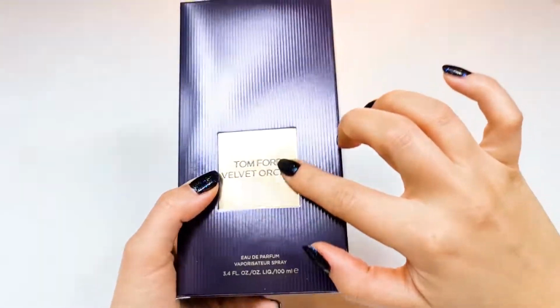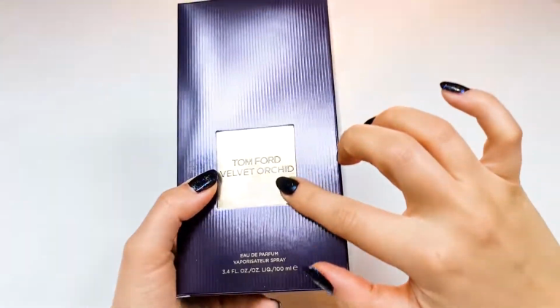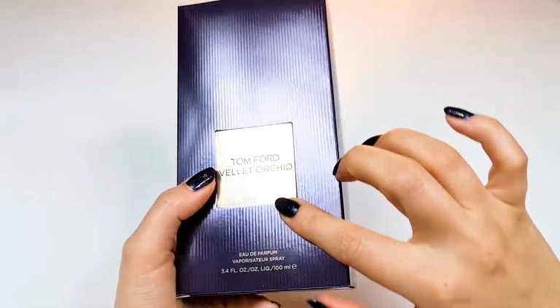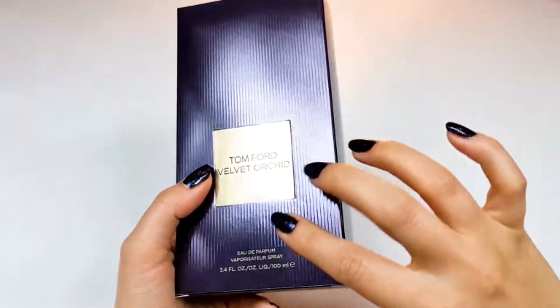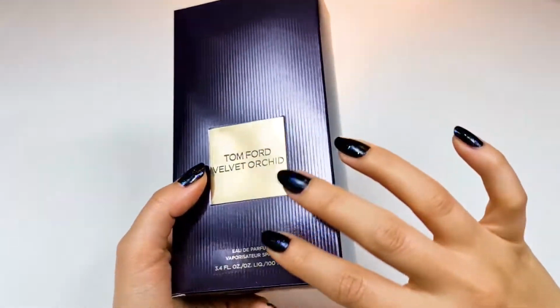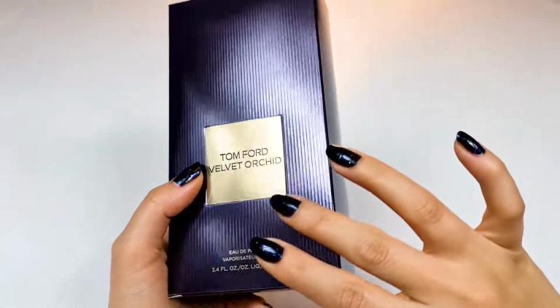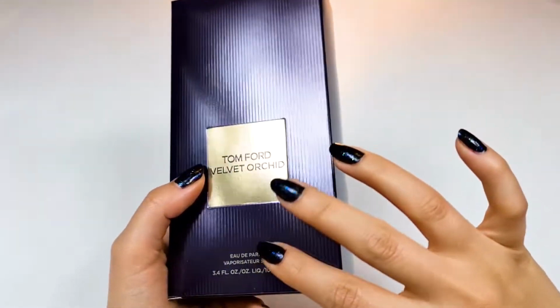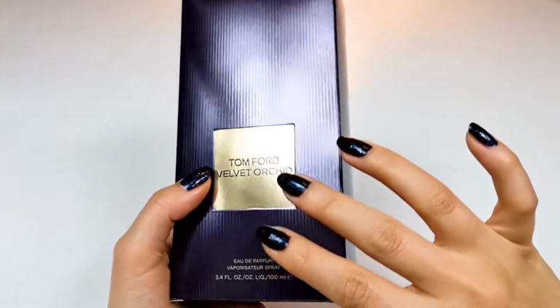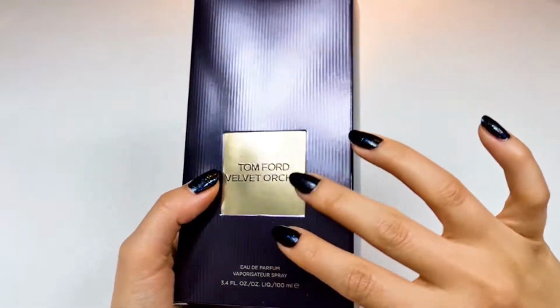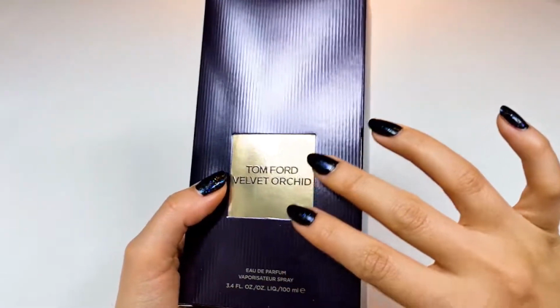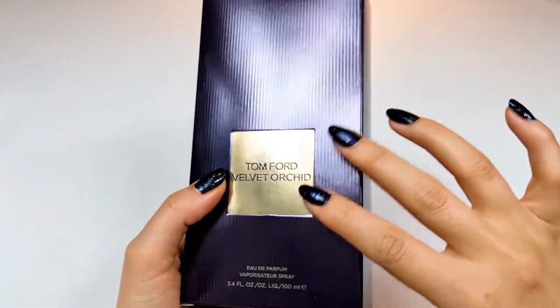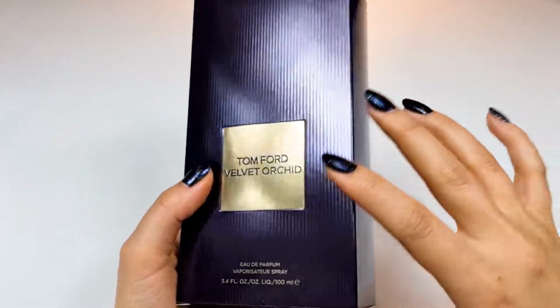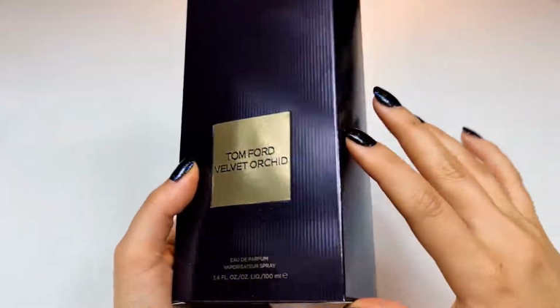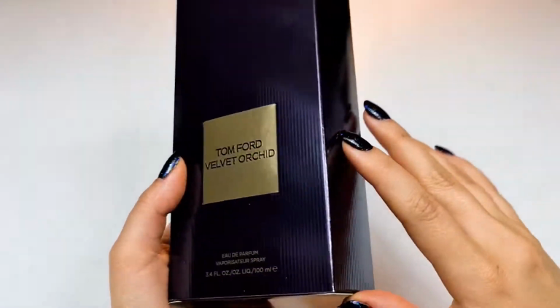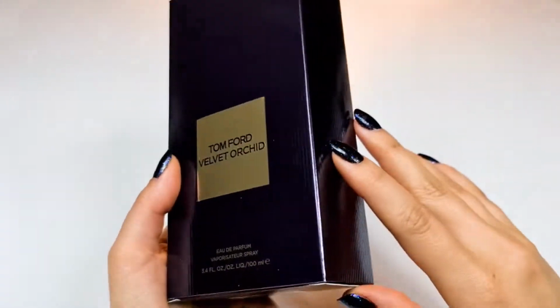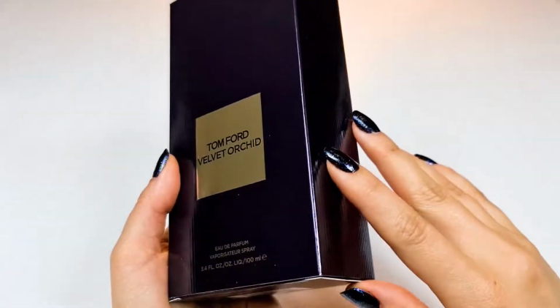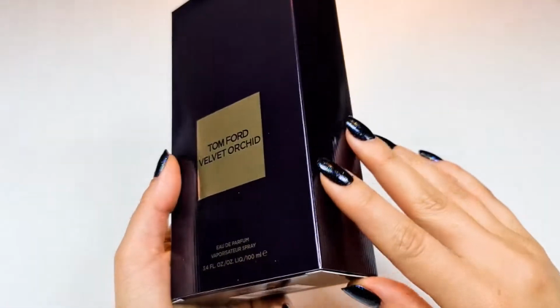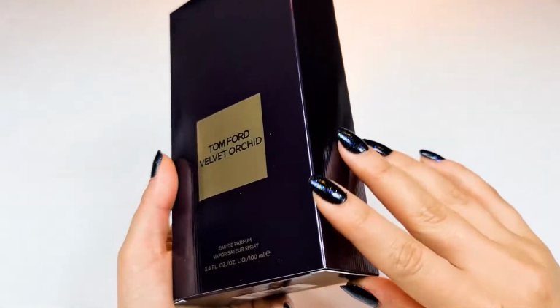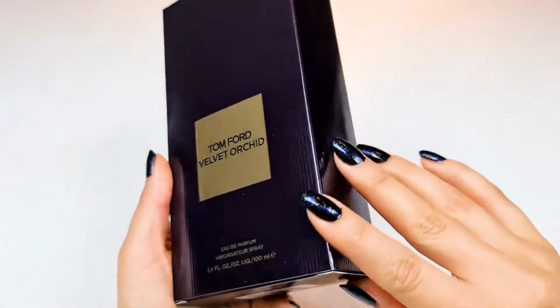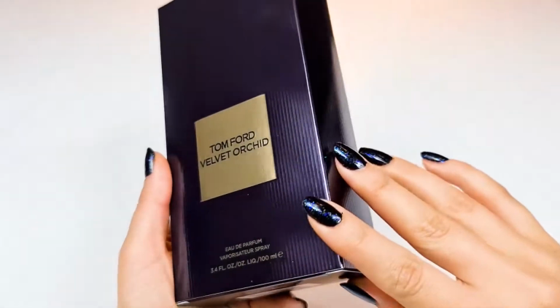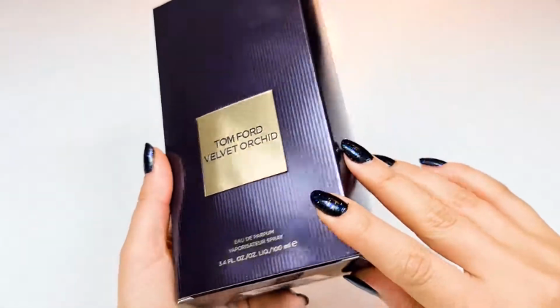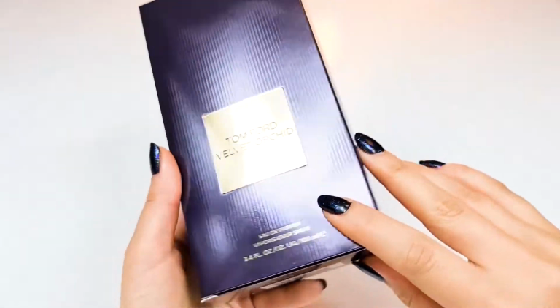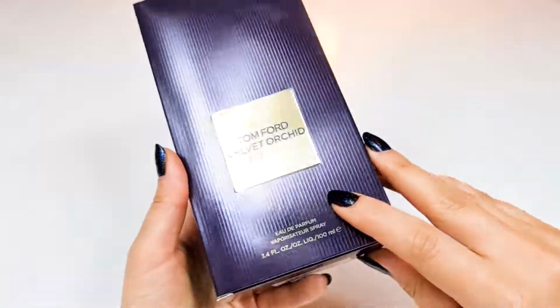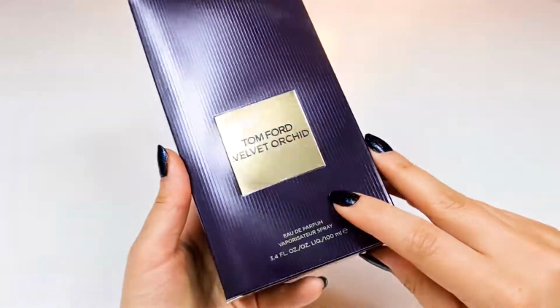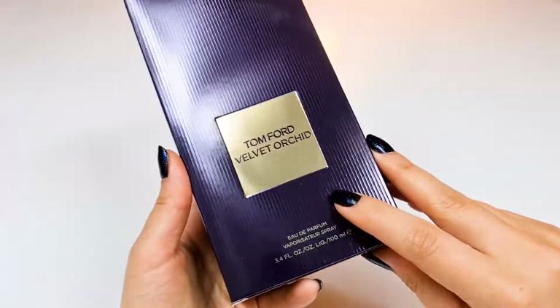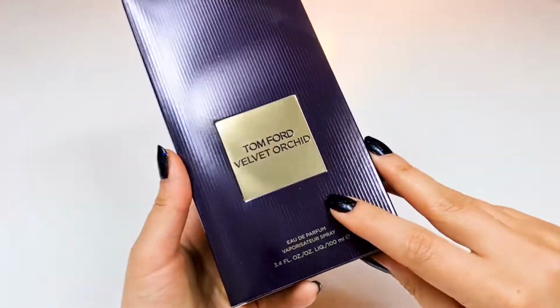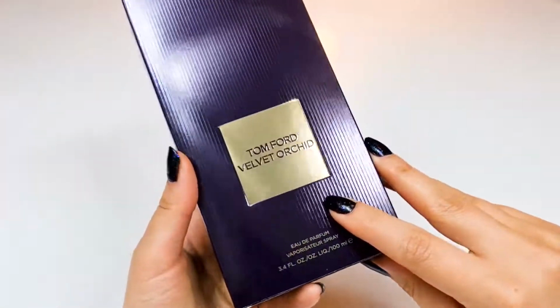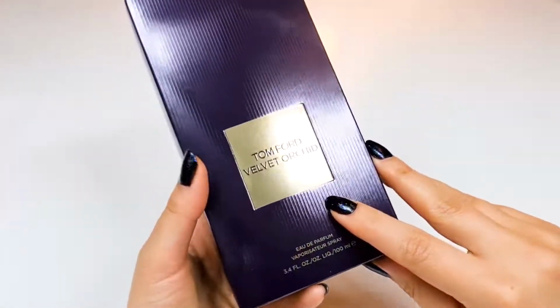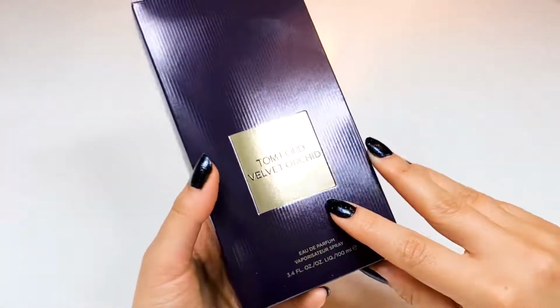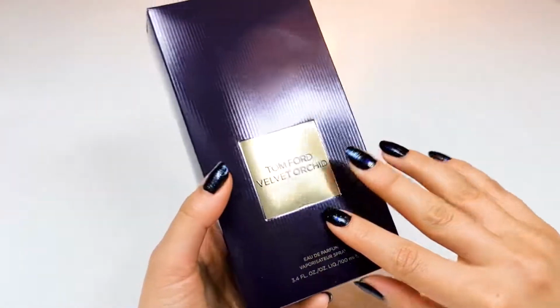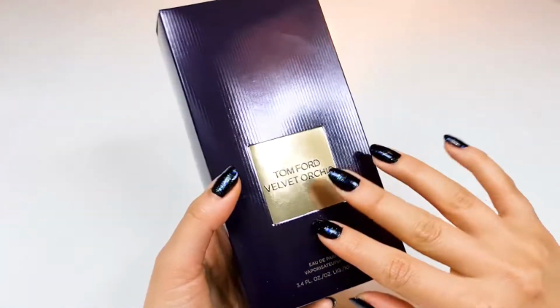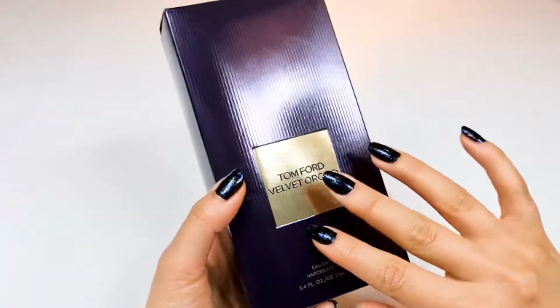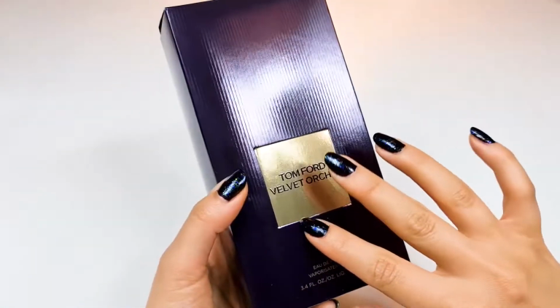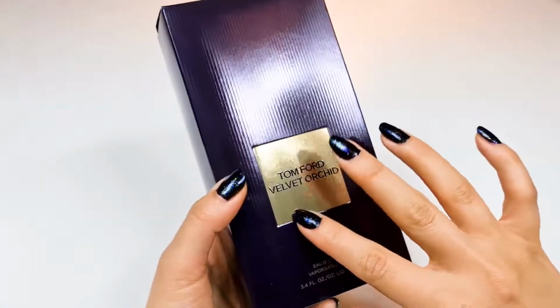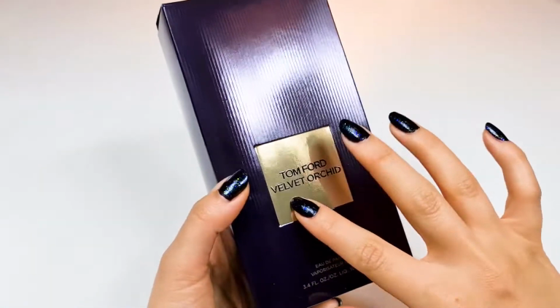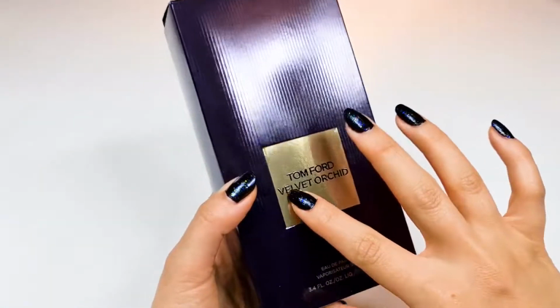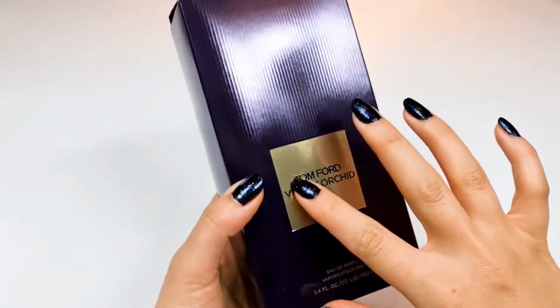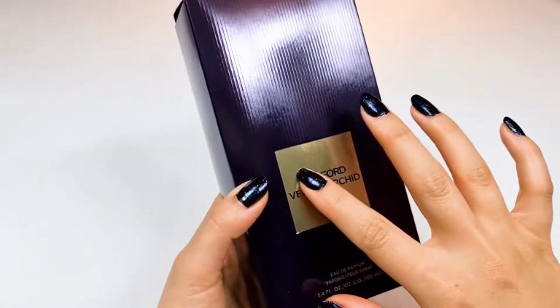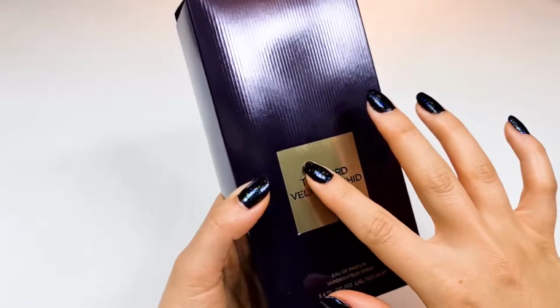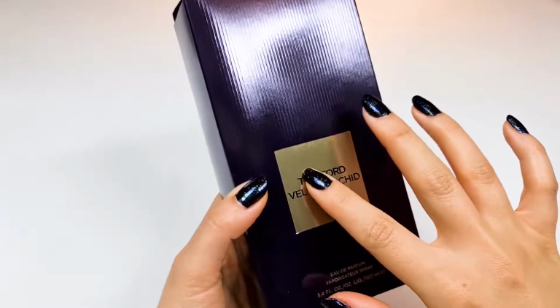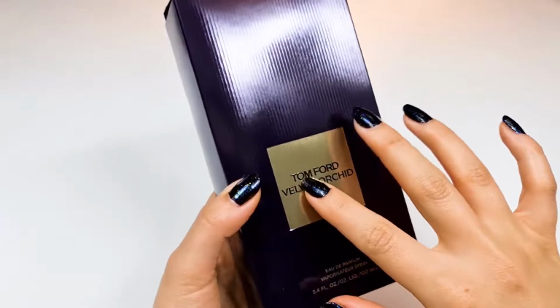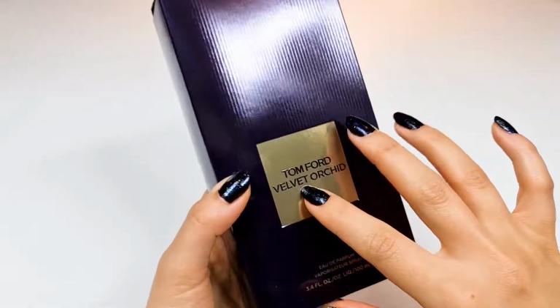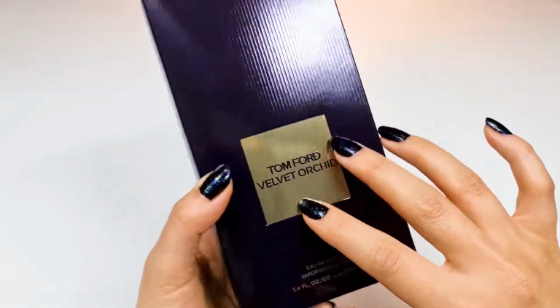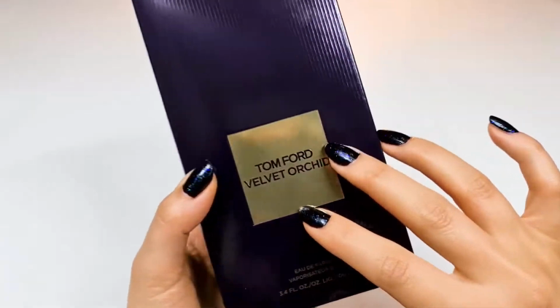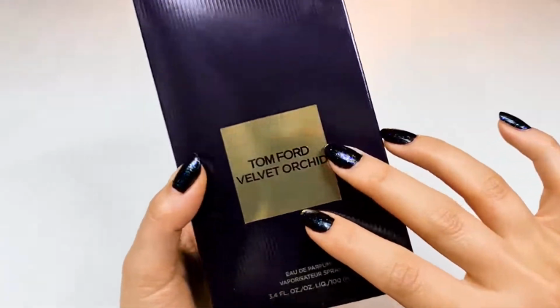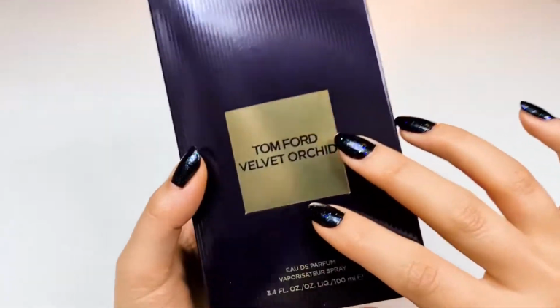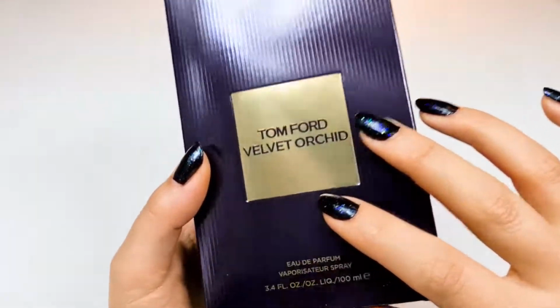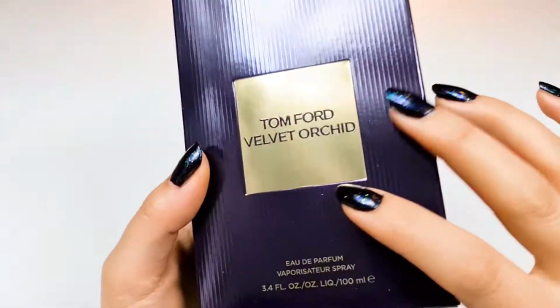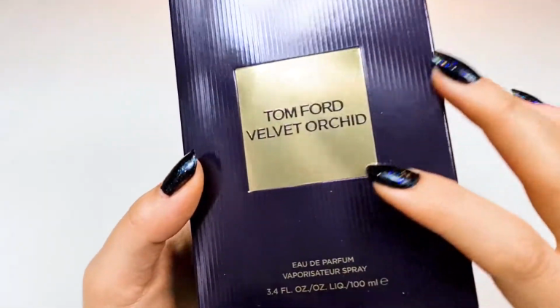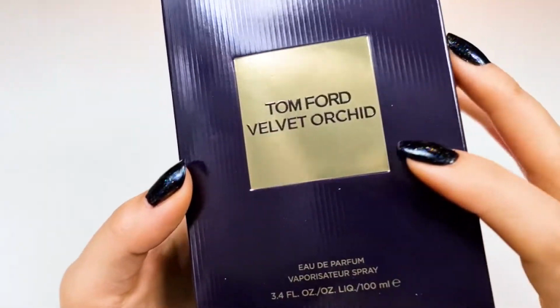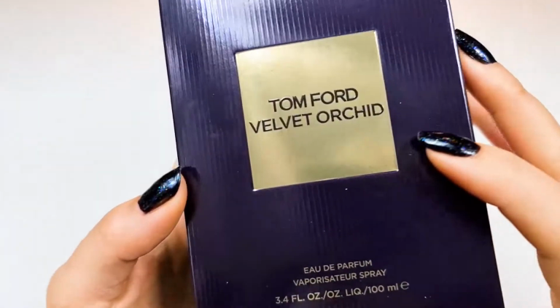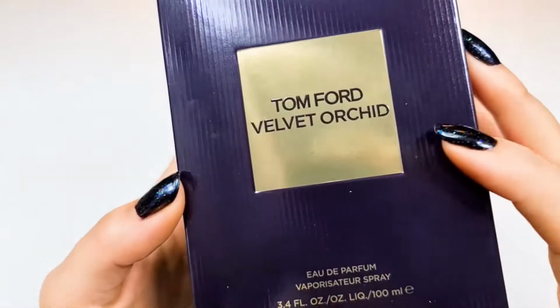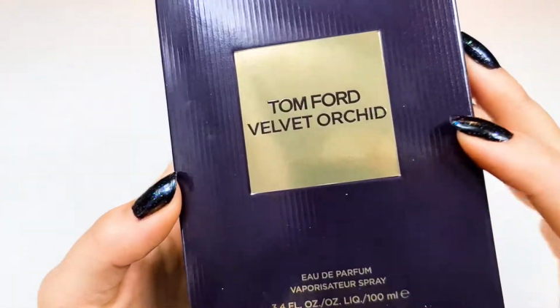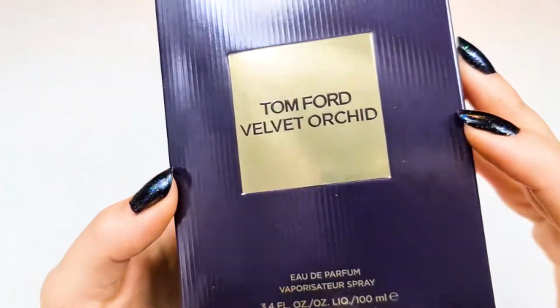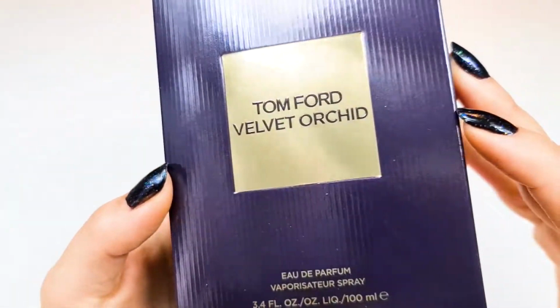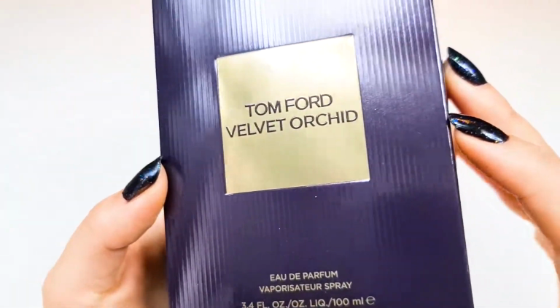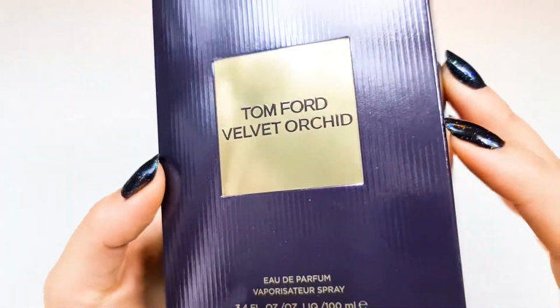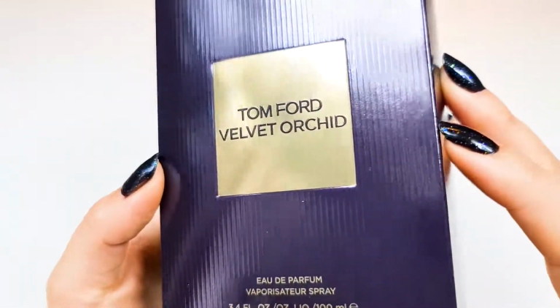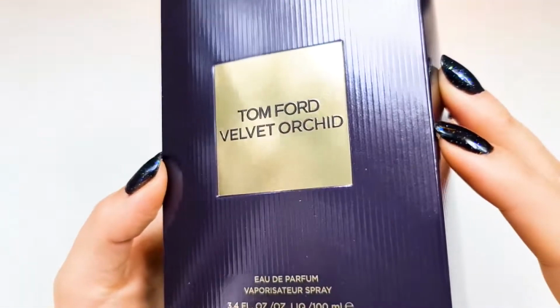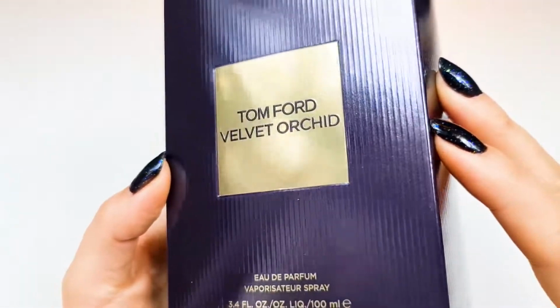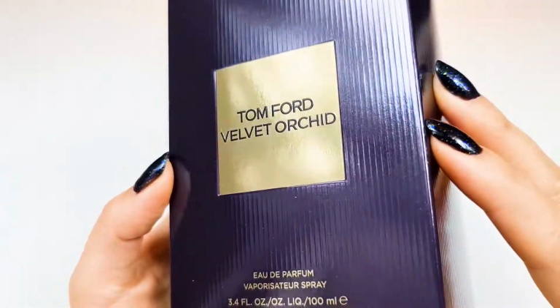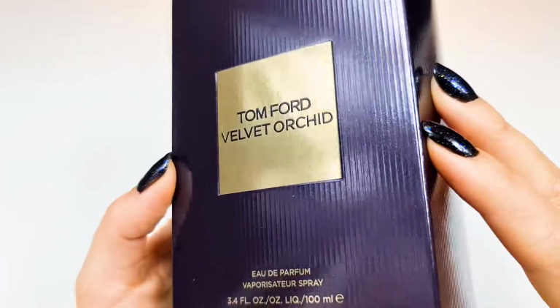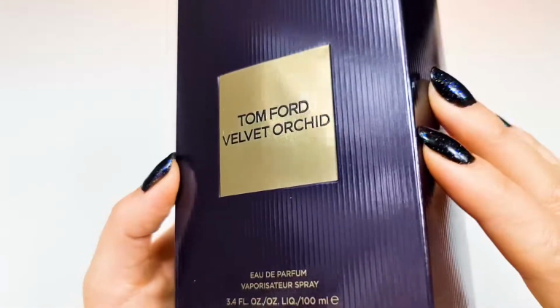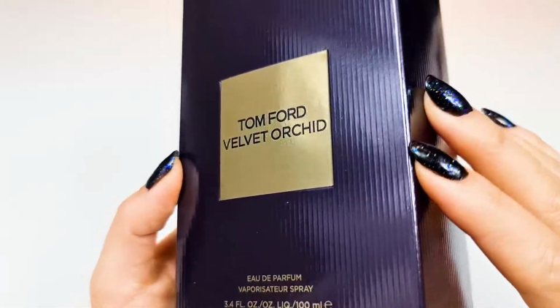So let's take a look at the box first and look at the details.